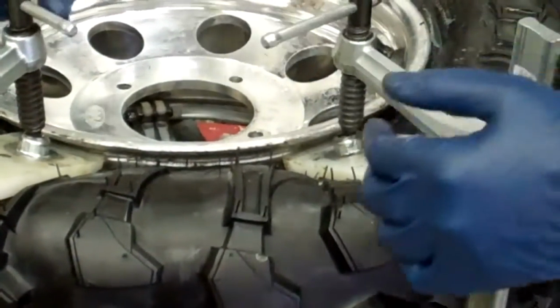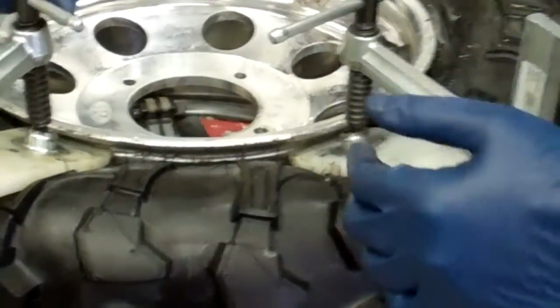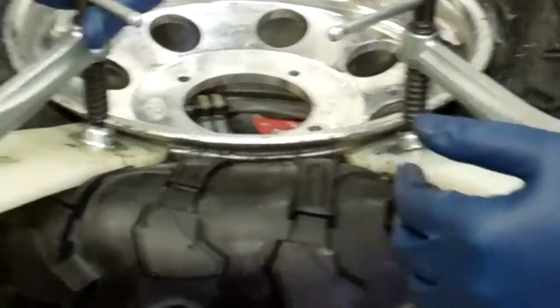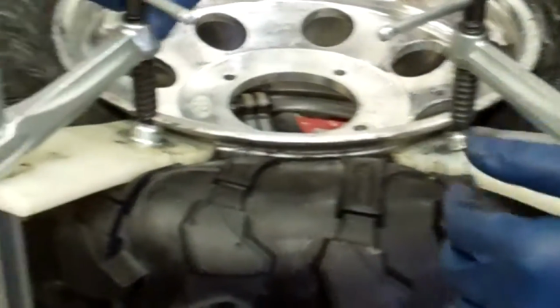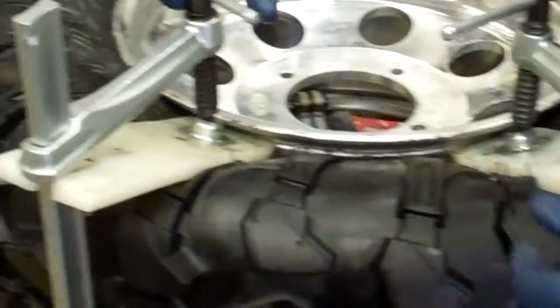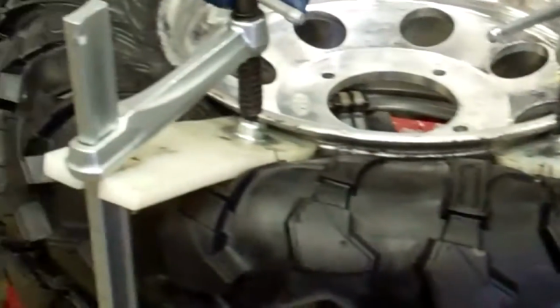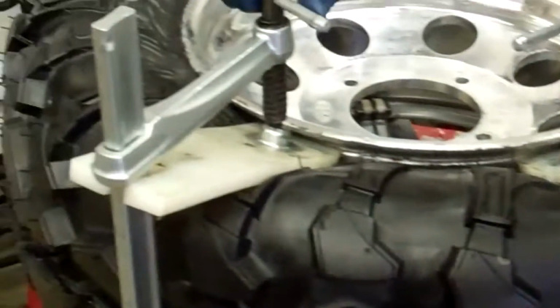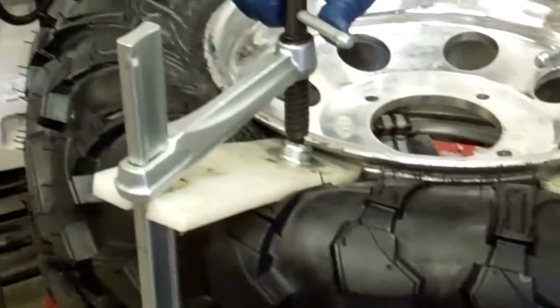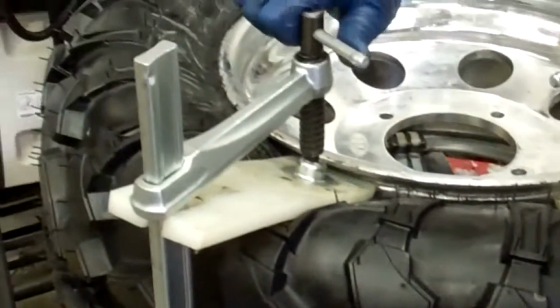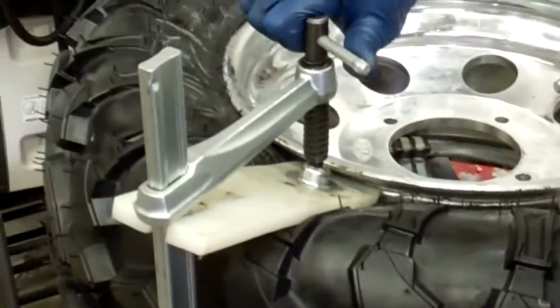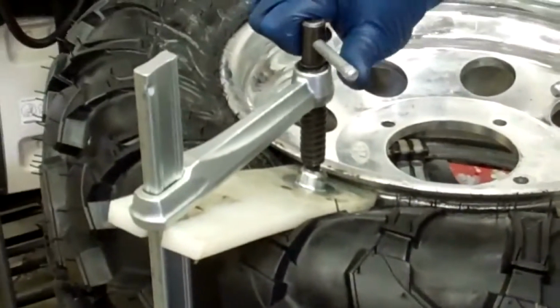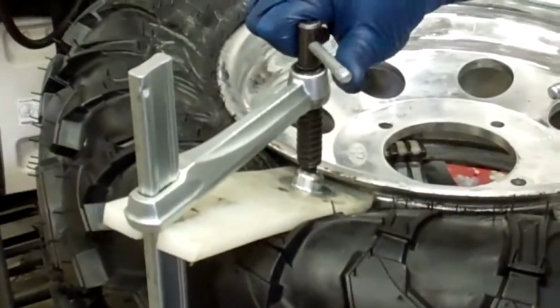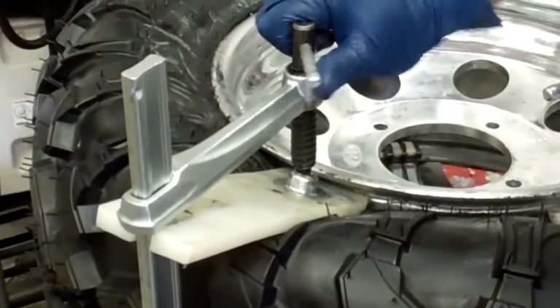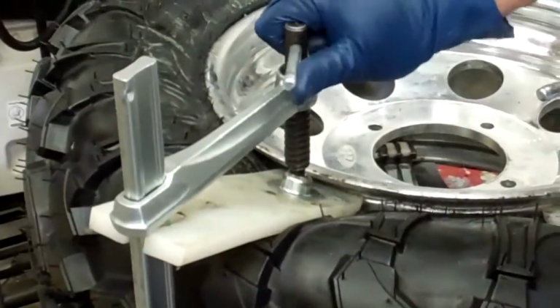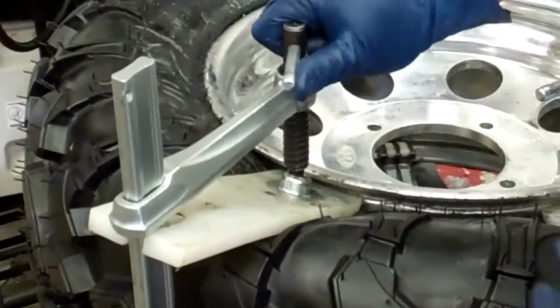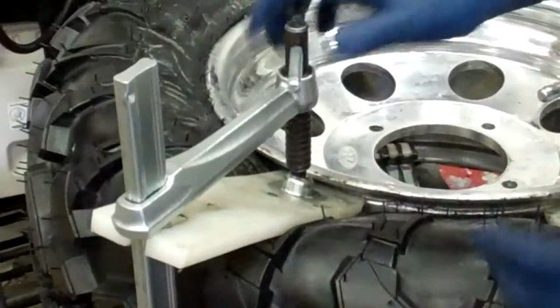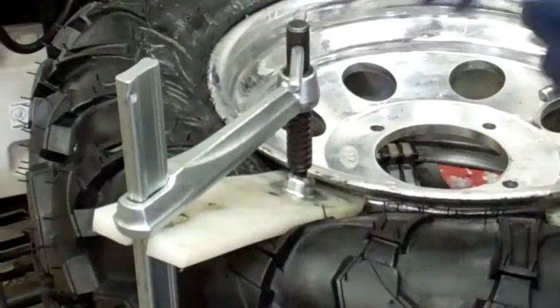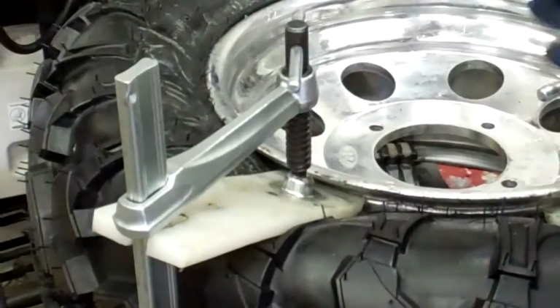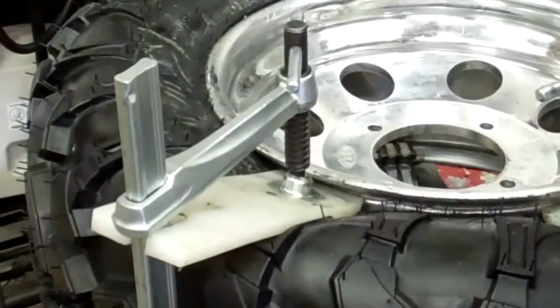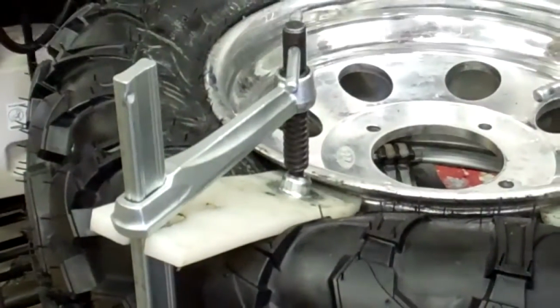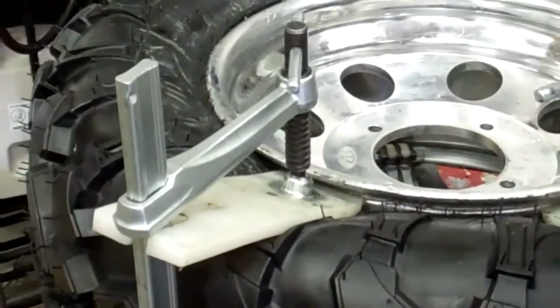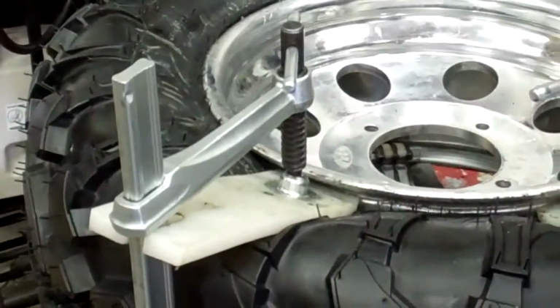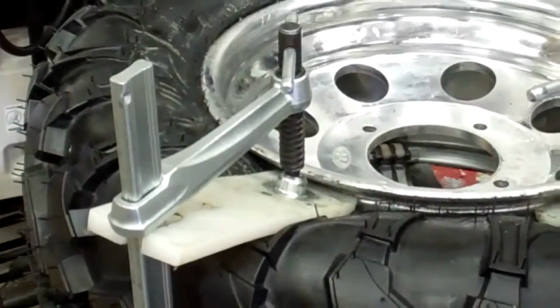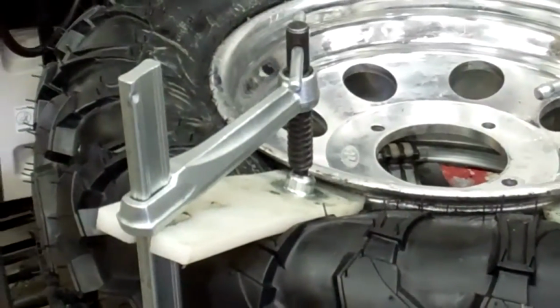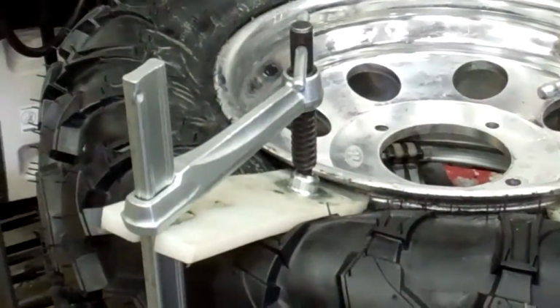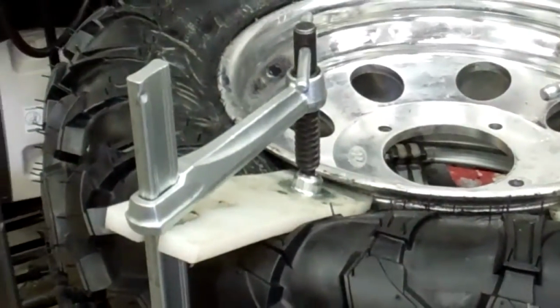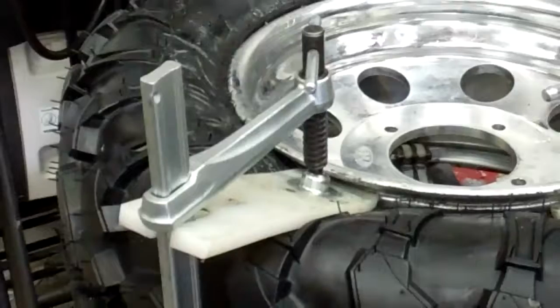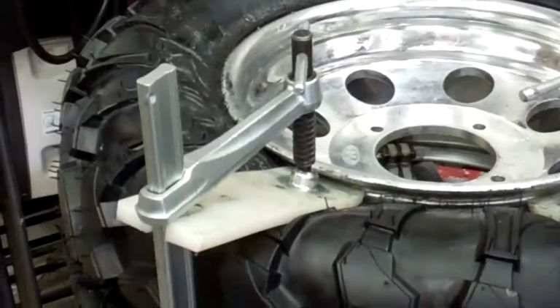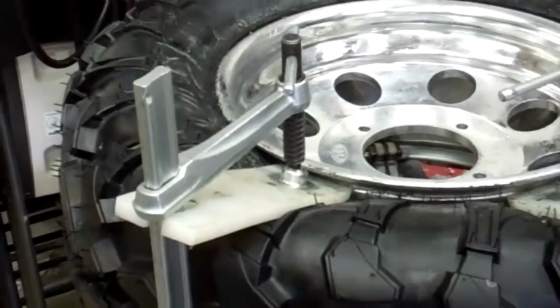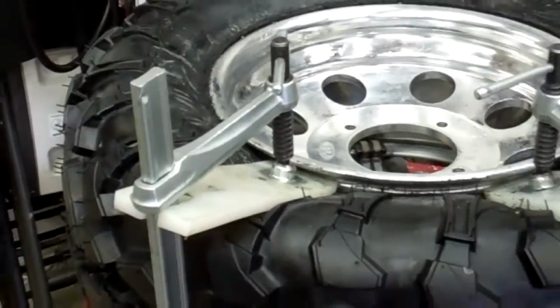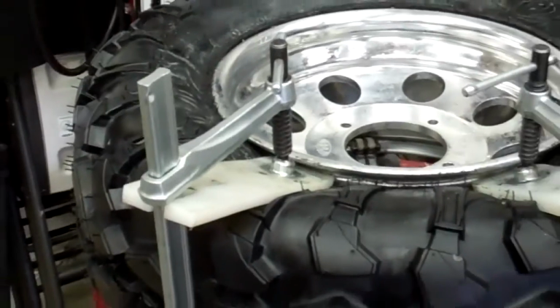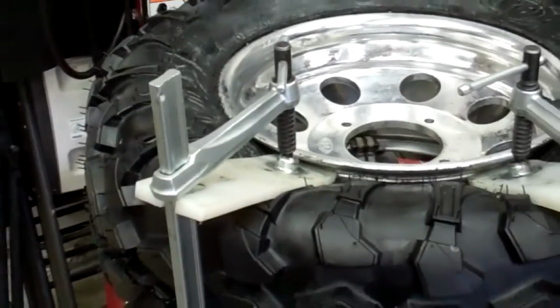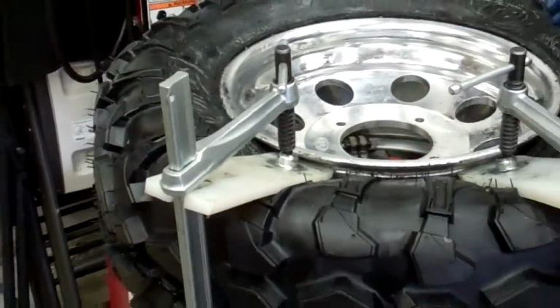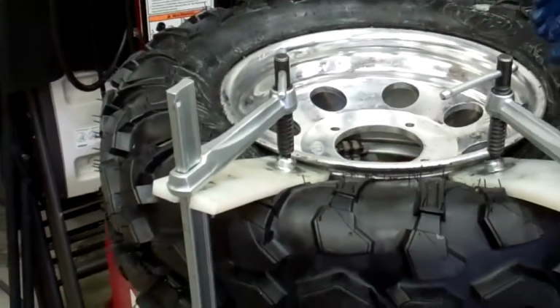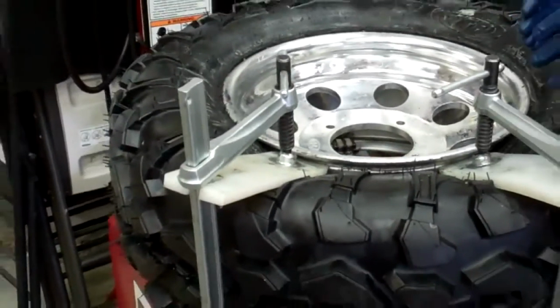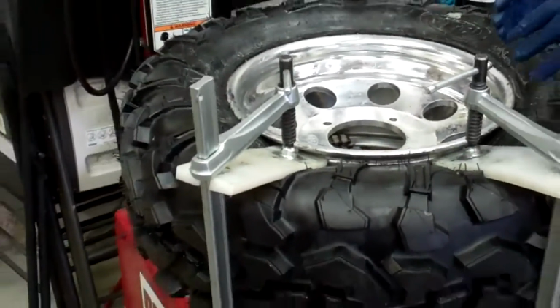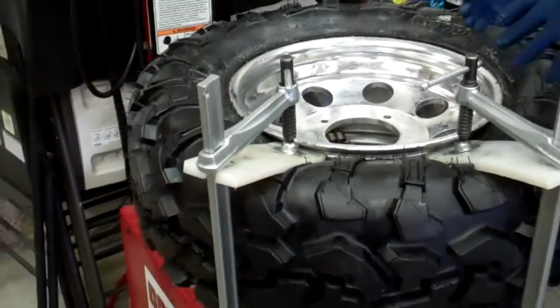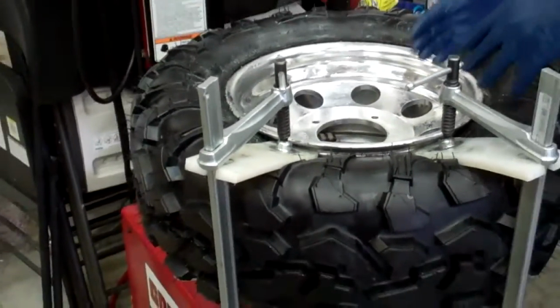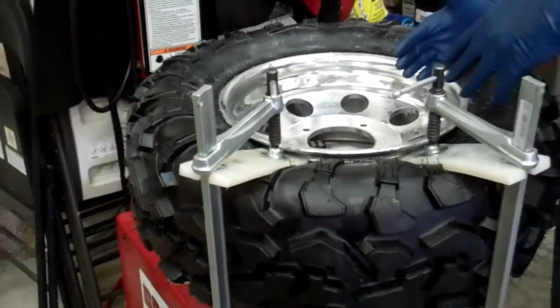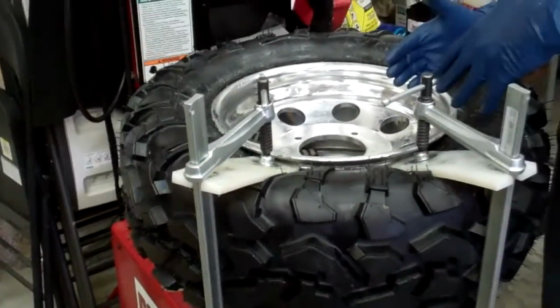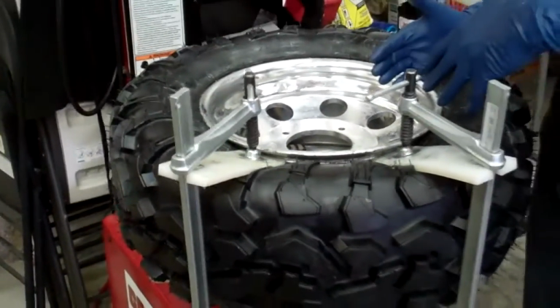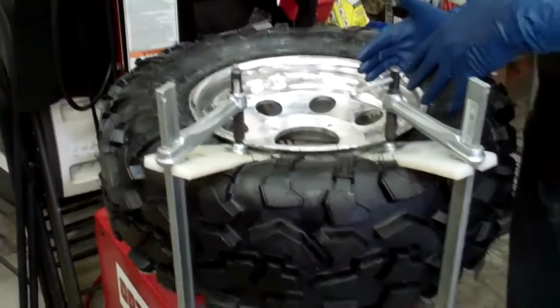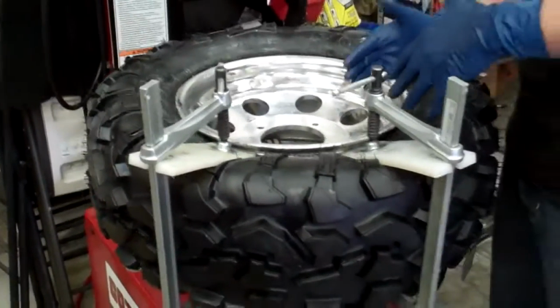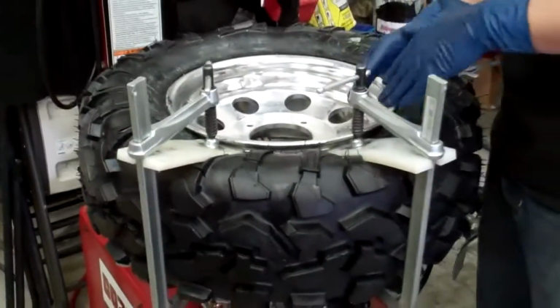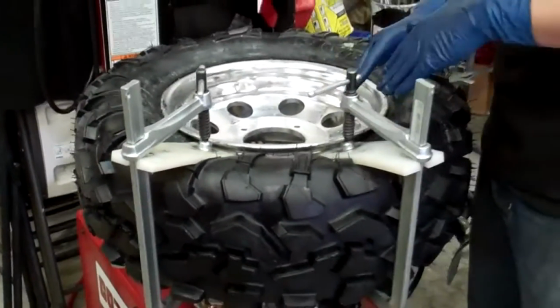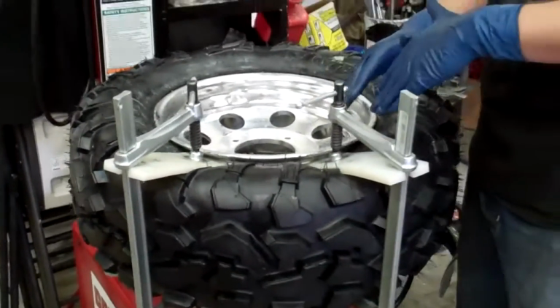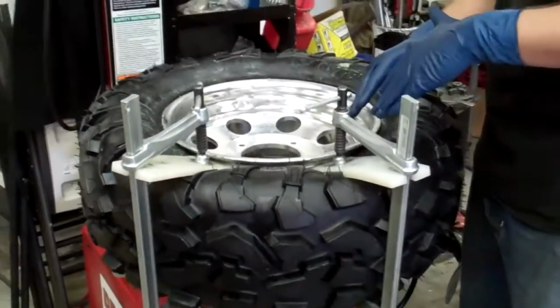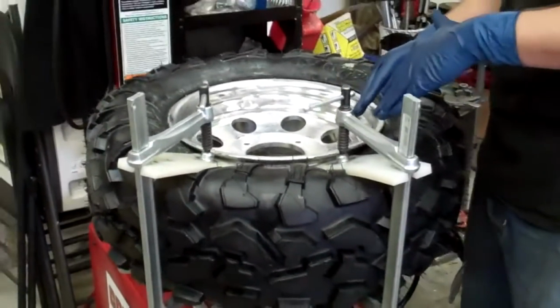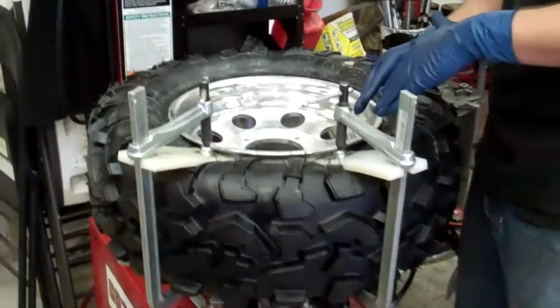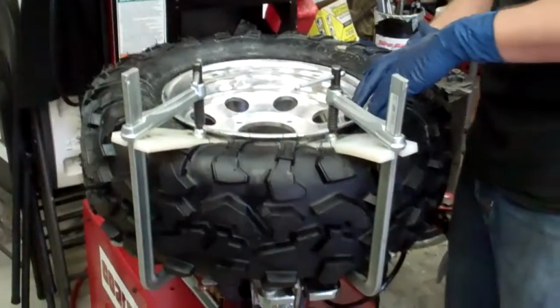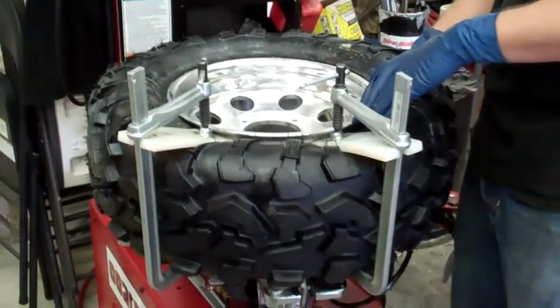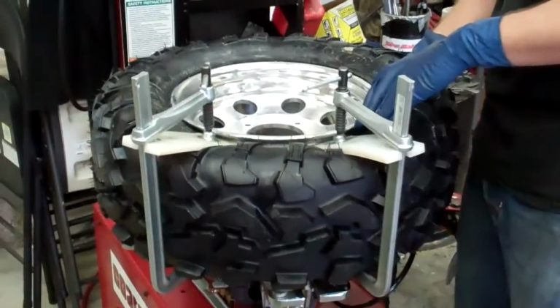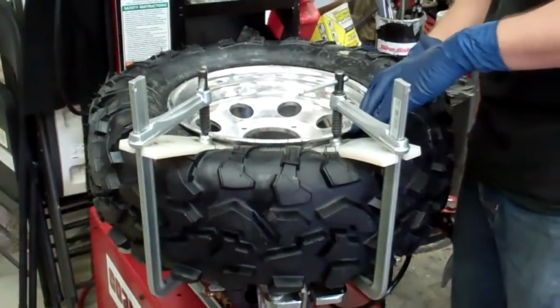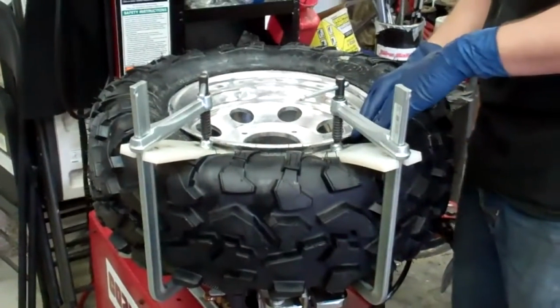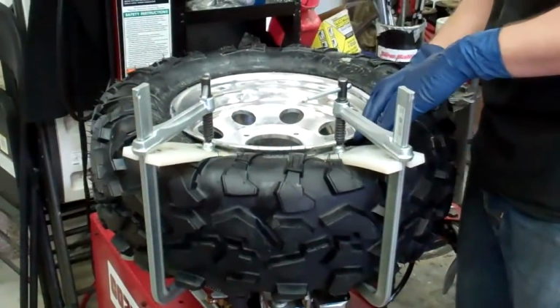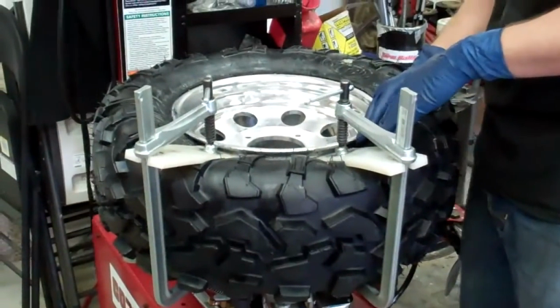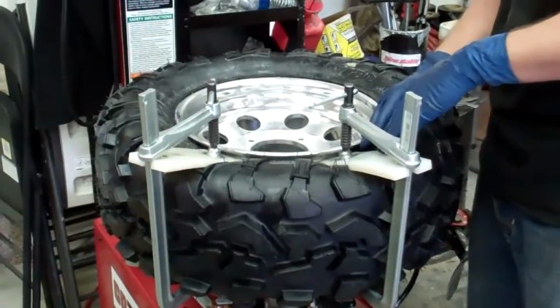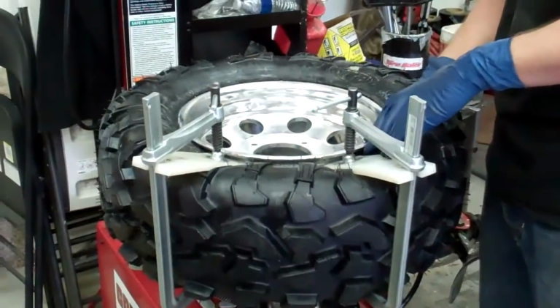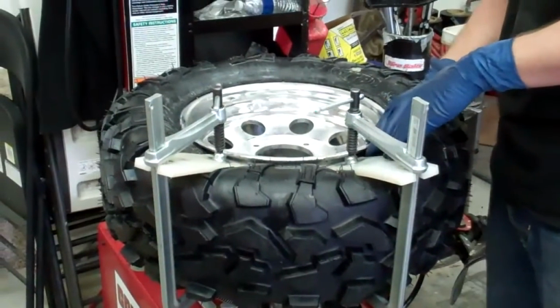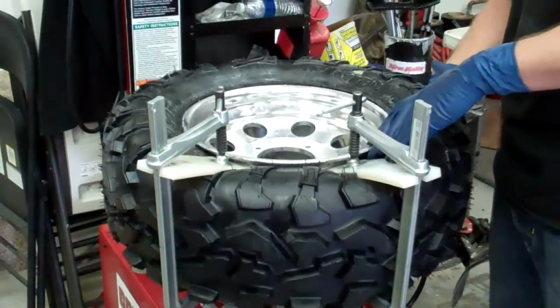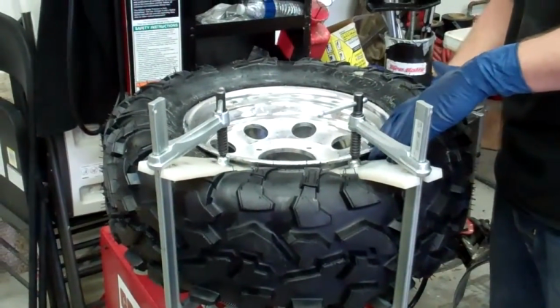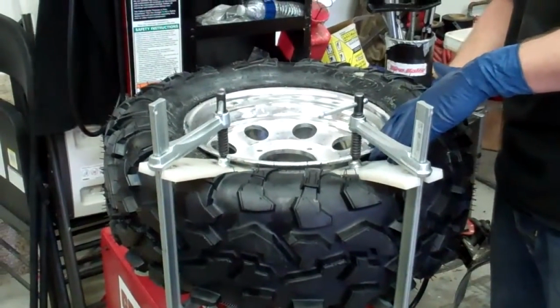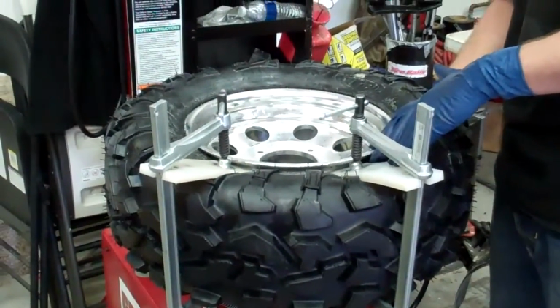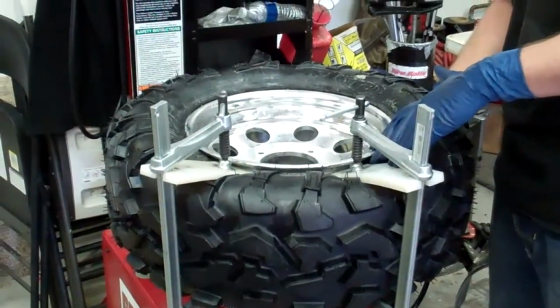What is happening now is, due to the fact that we used the gooseneck and were able to start with the rim, it is sucking down into the rim recess.